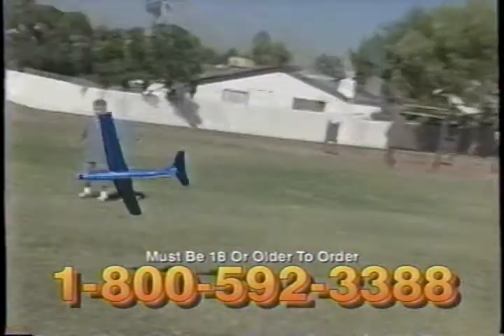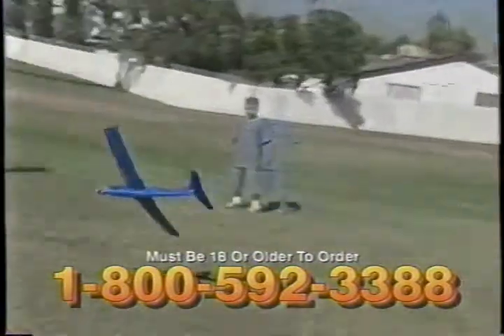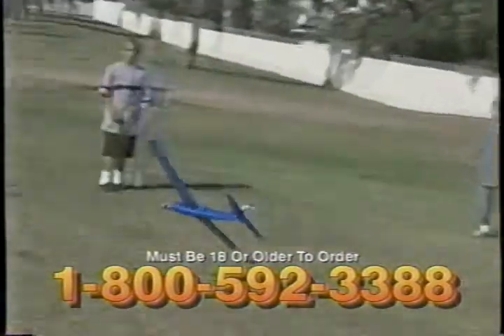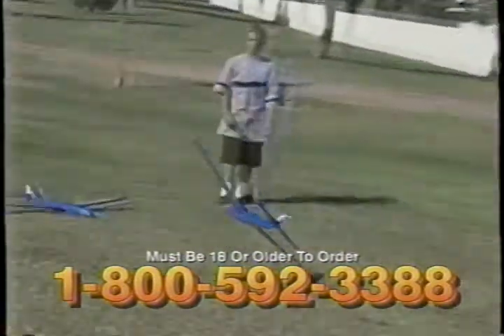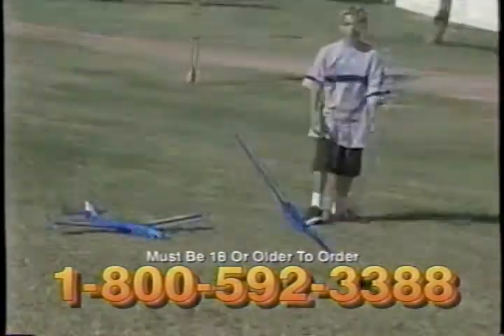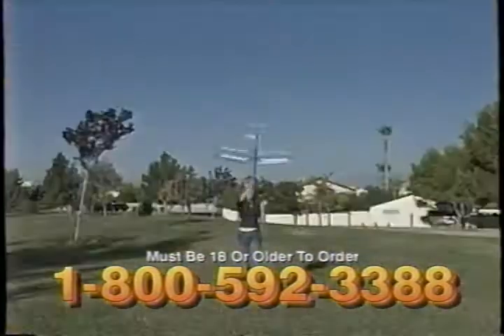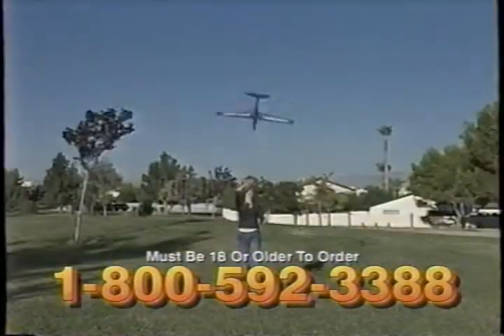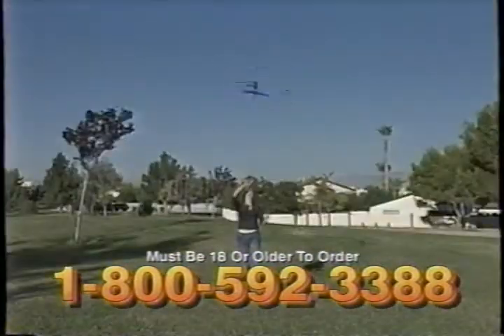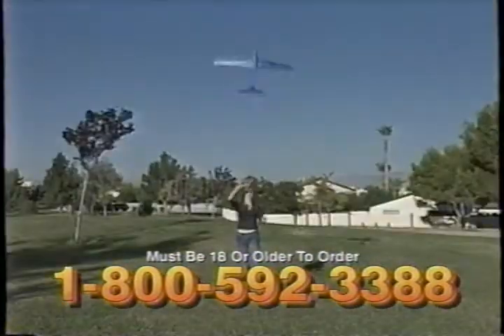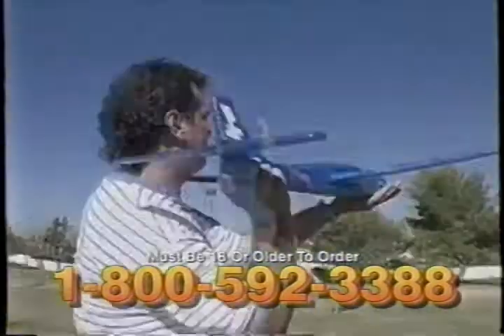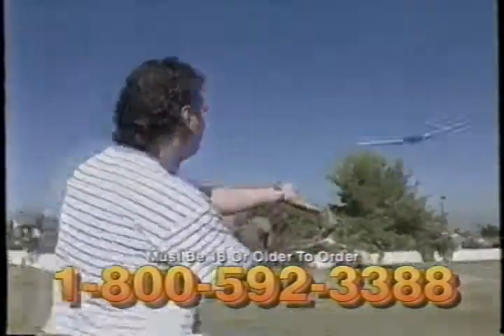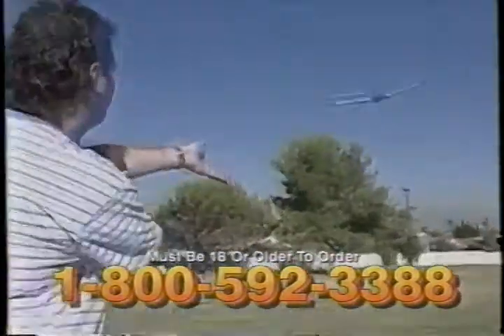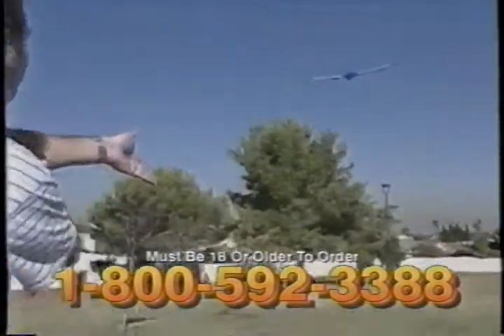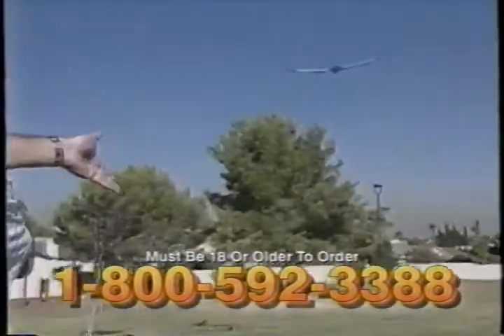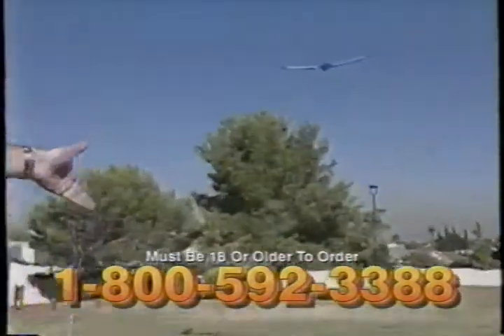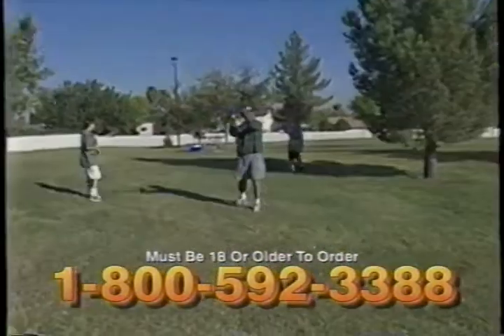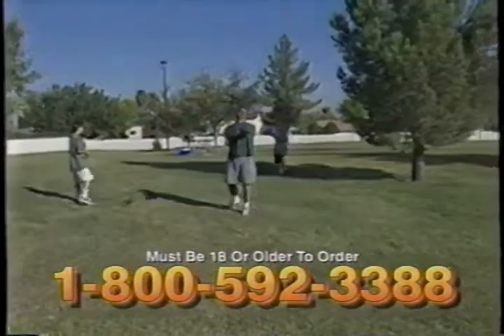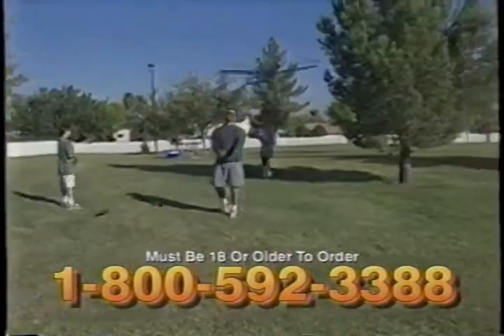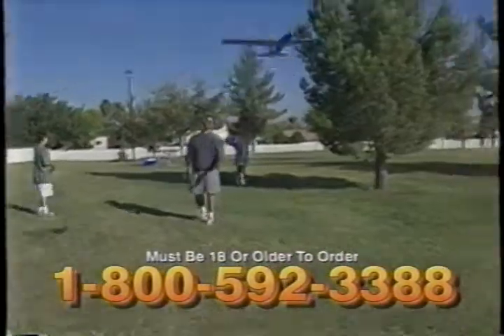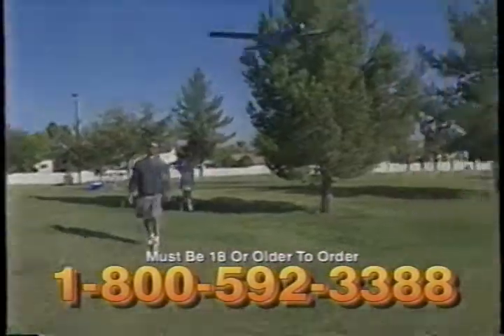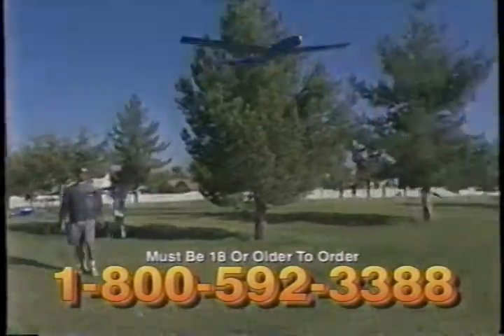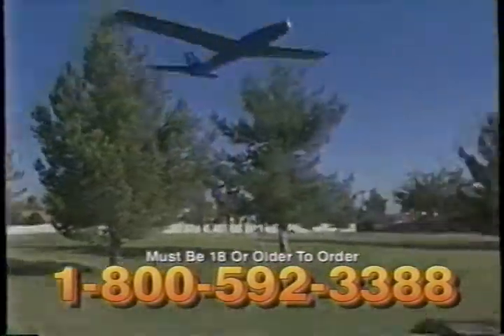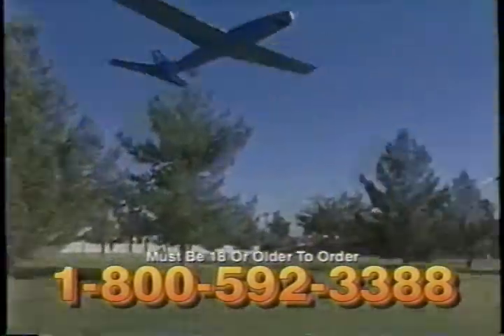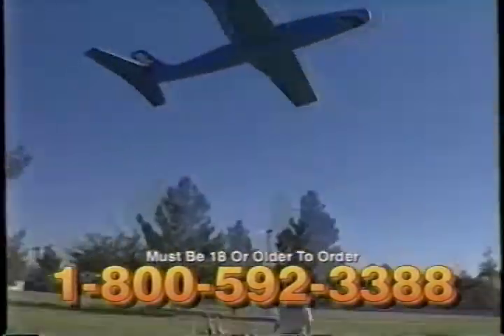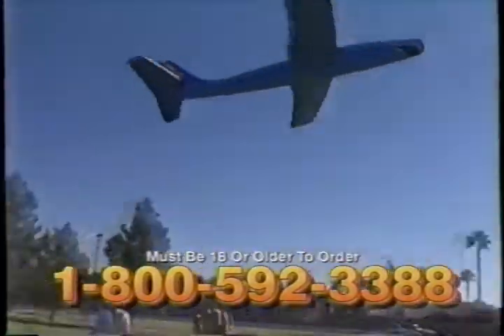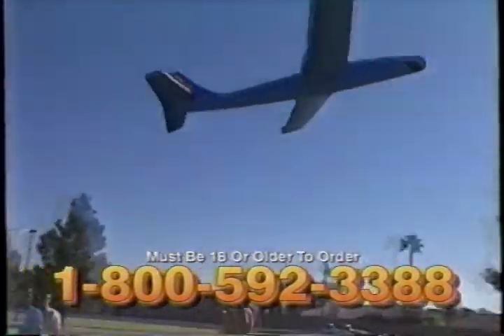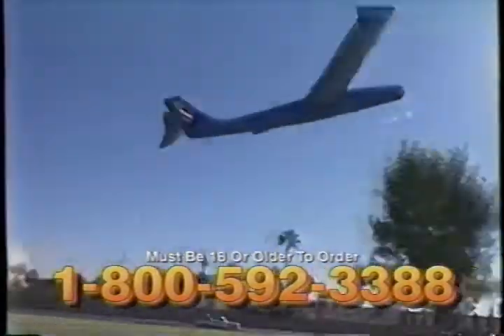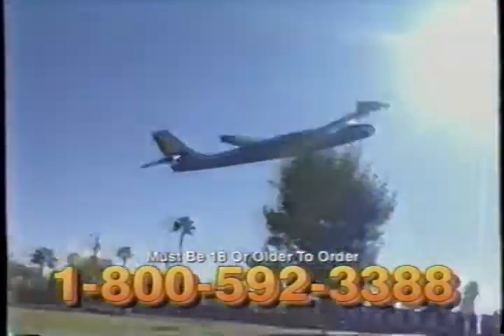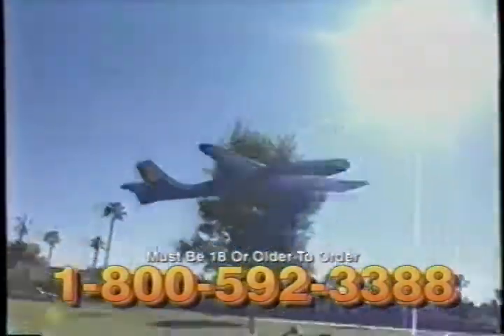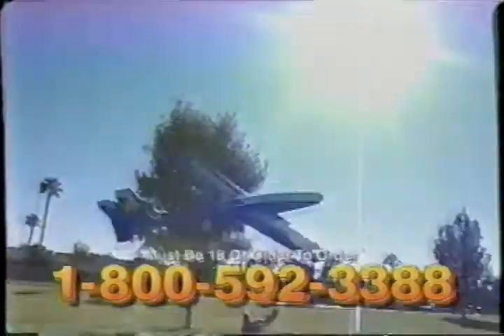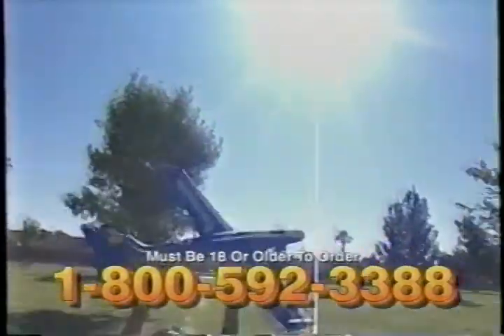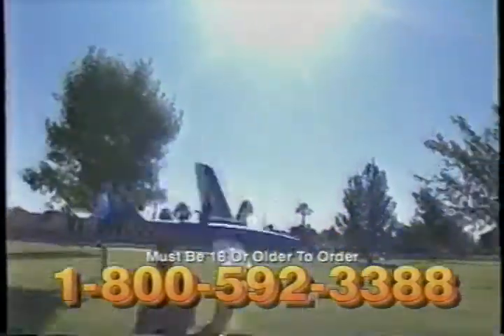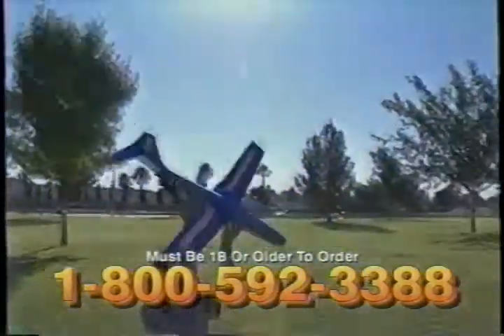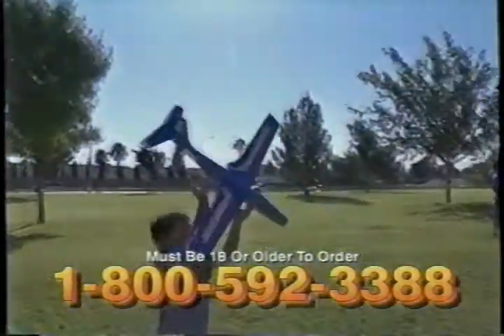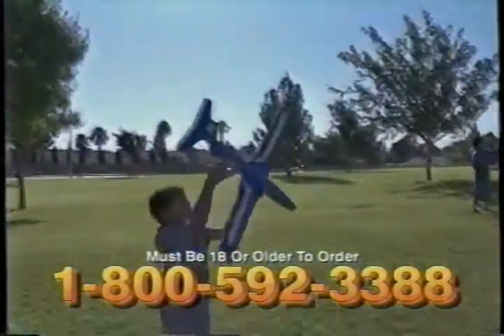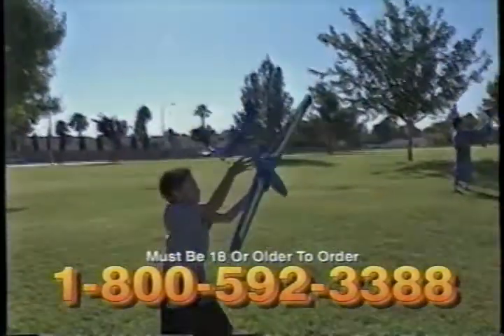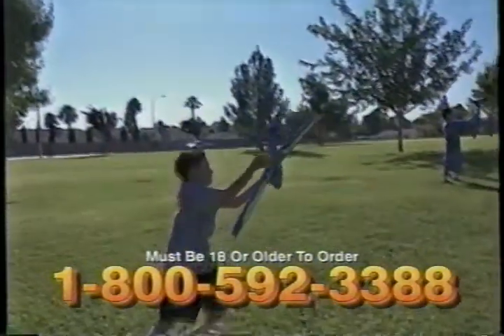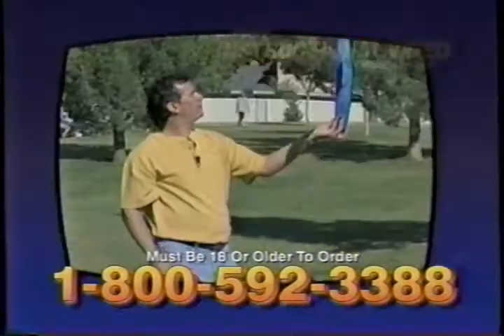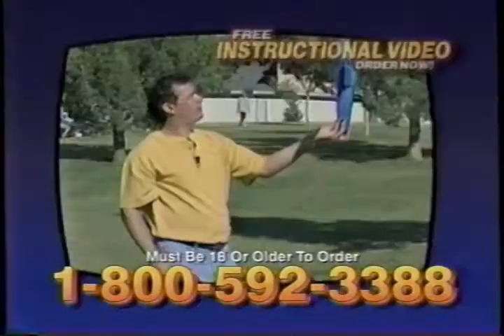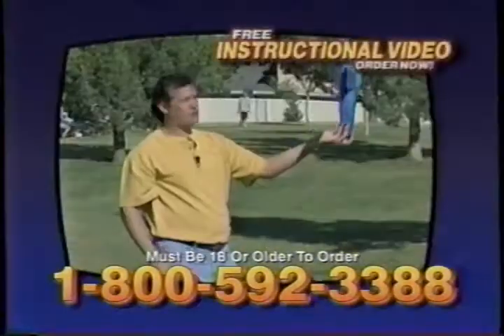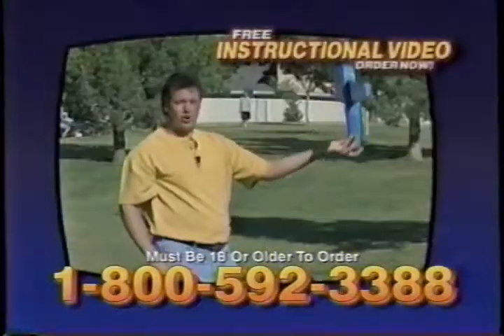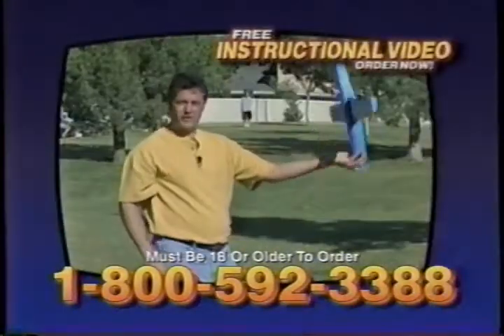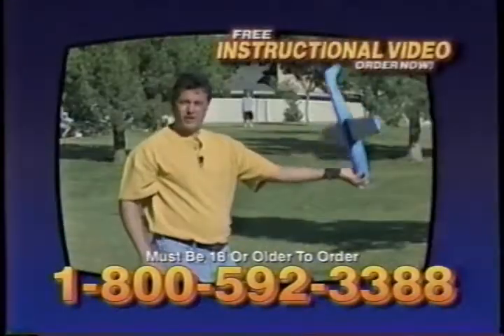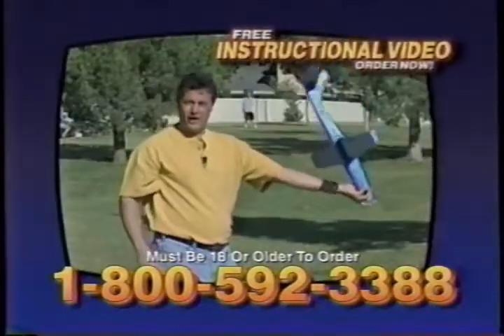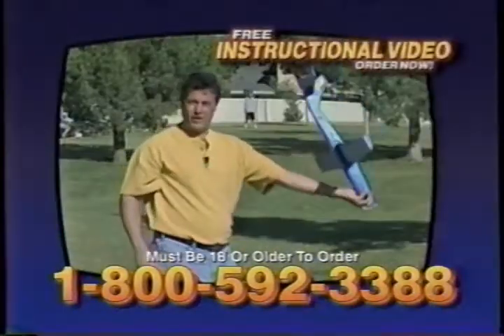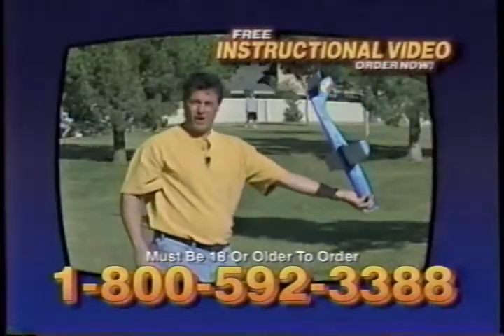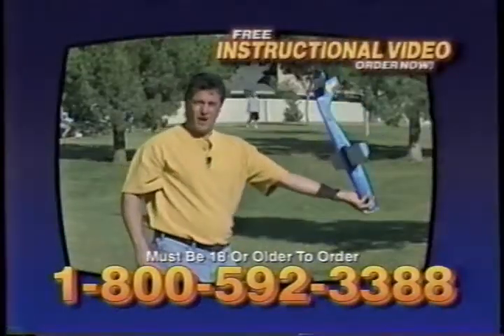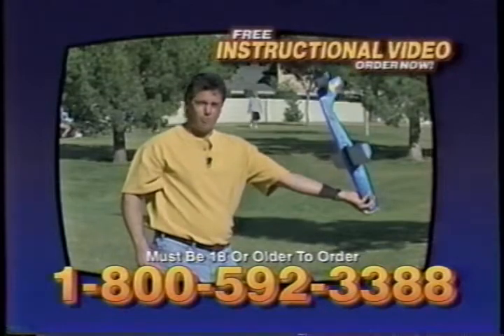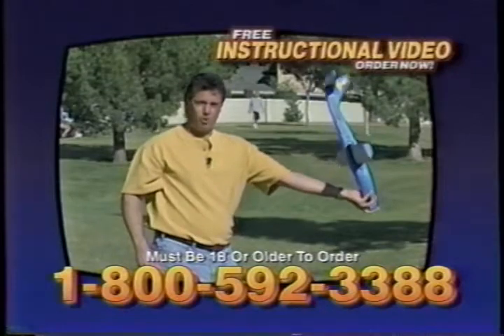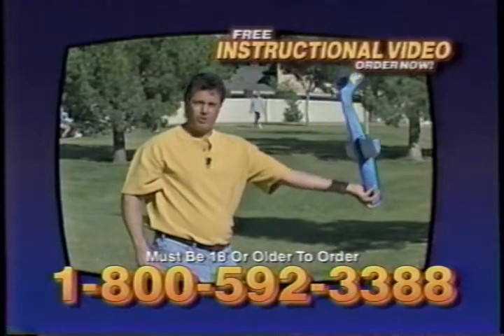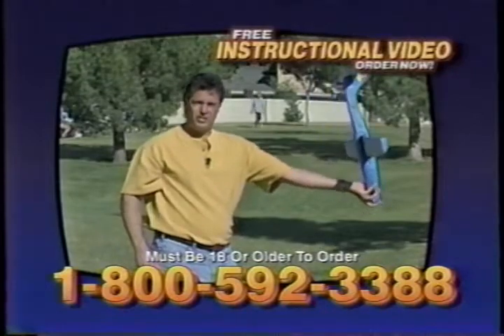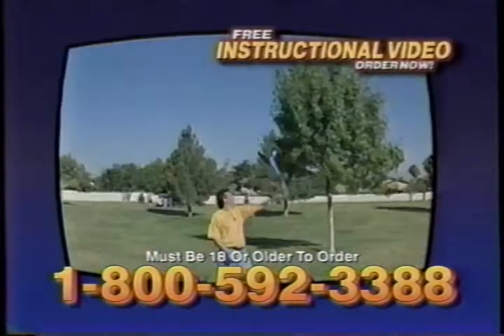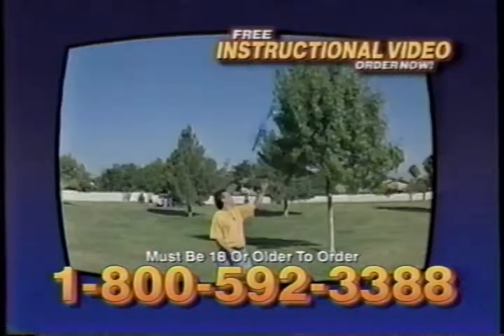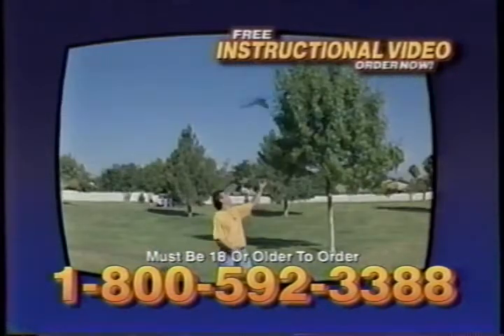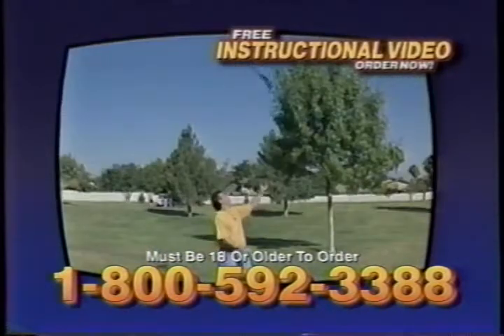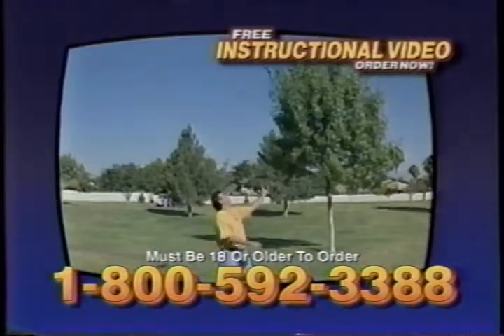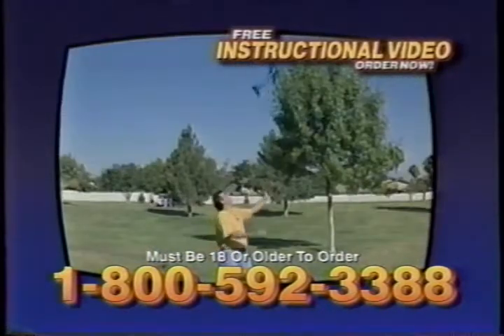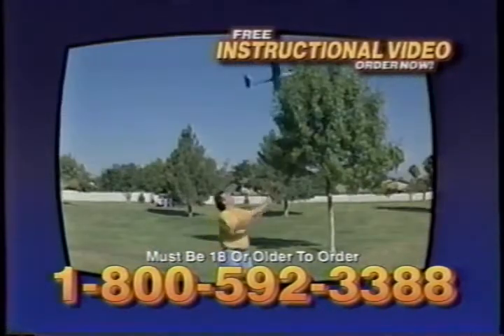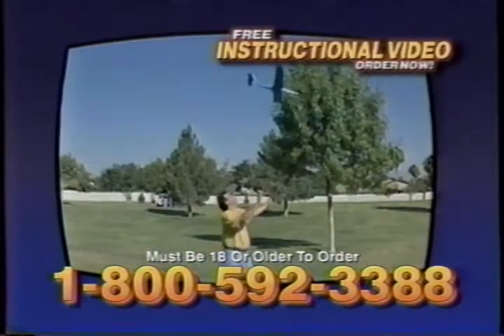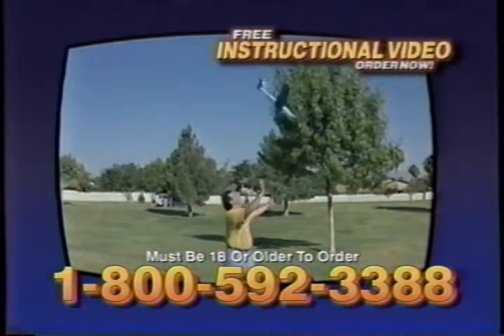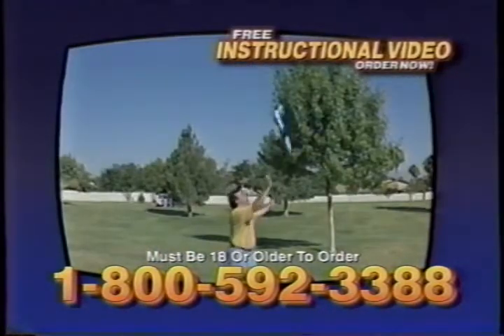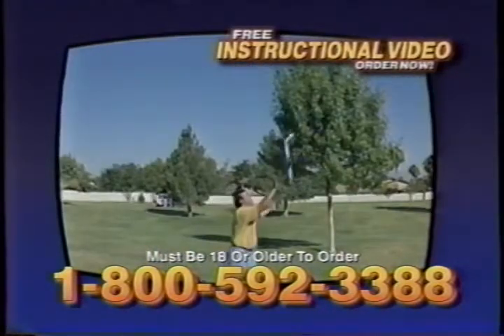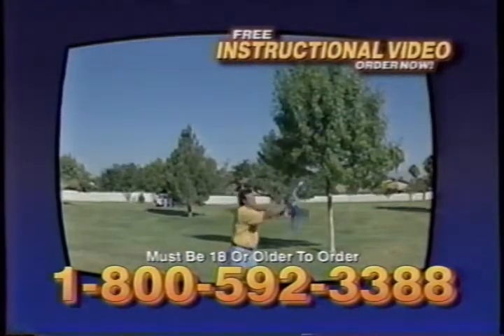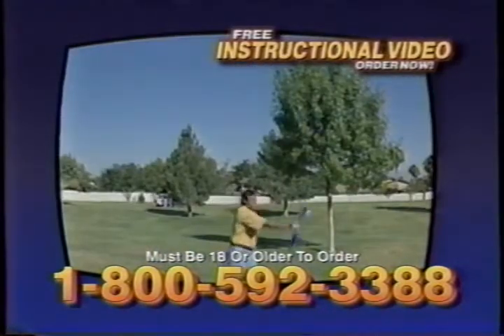But that's not all. Order your Sky Shark gift pack now, and you'll also receive a free and easy-to-follow instructional video showing your family lots of fun tricks.